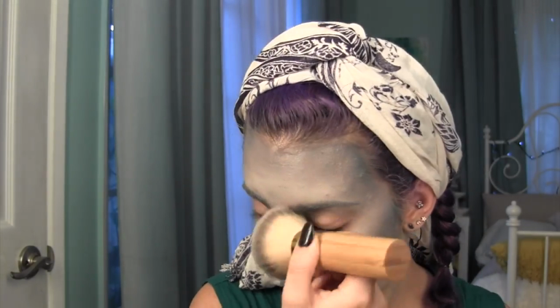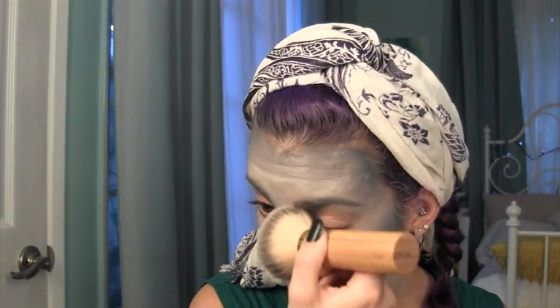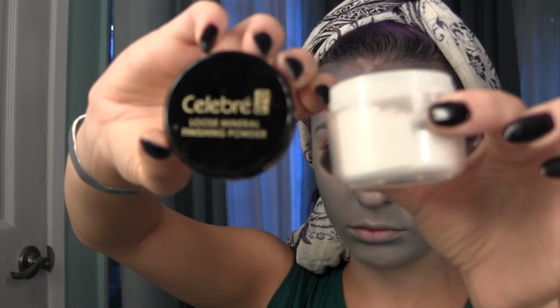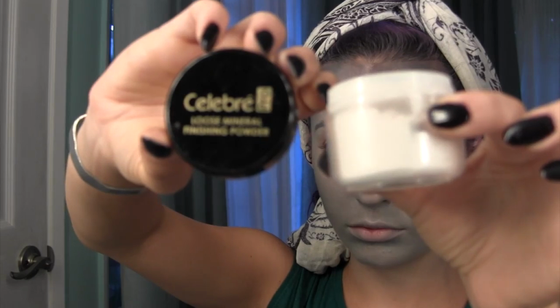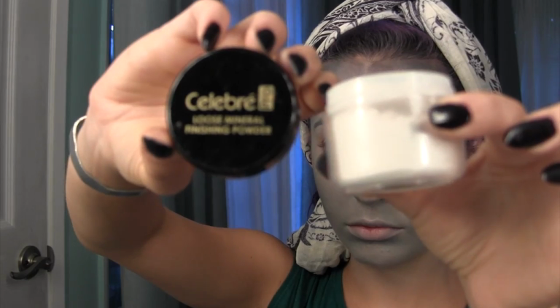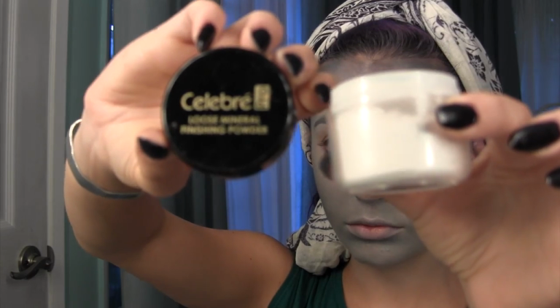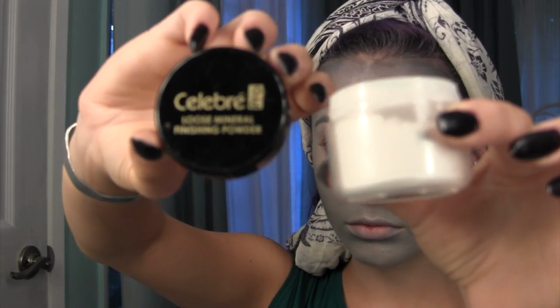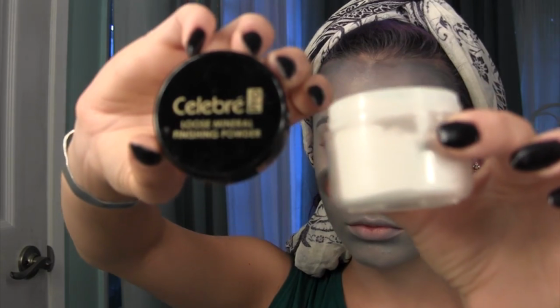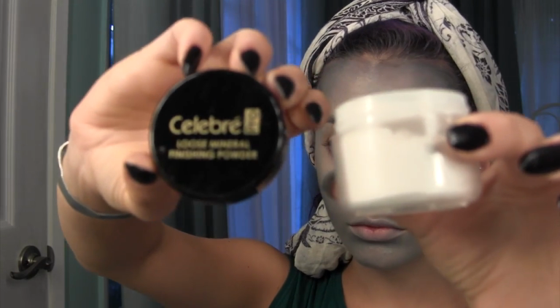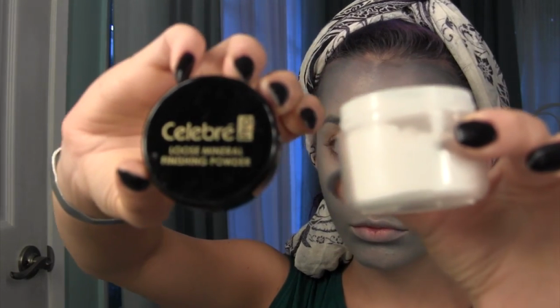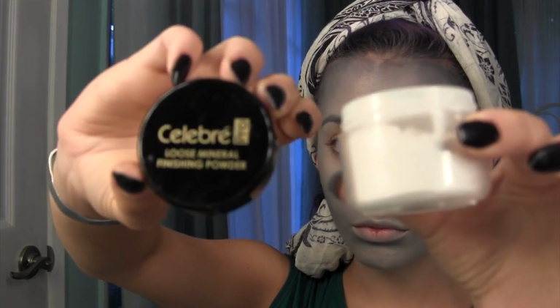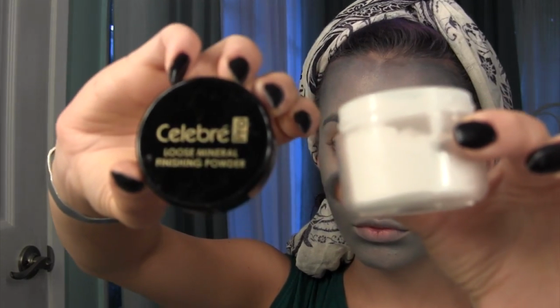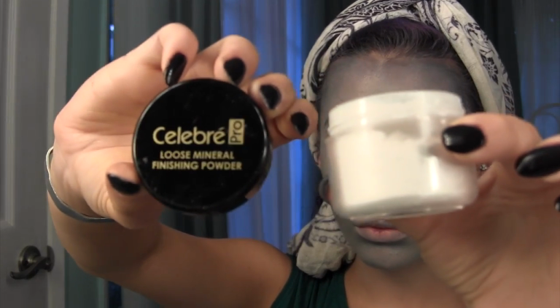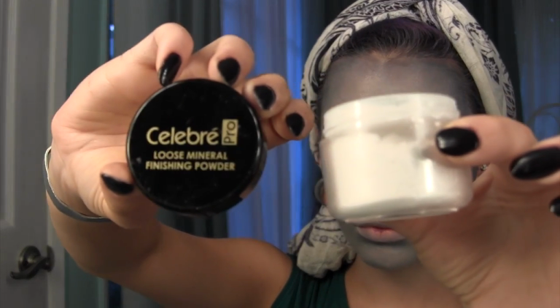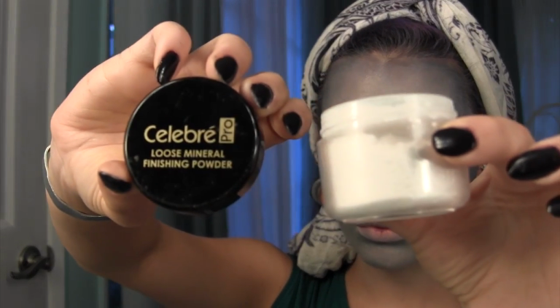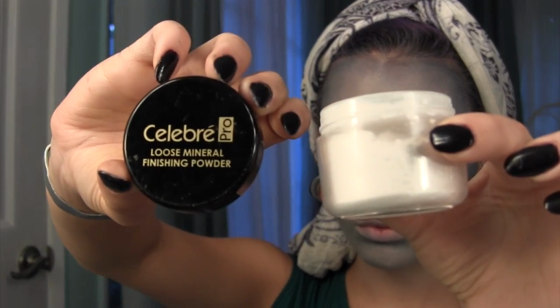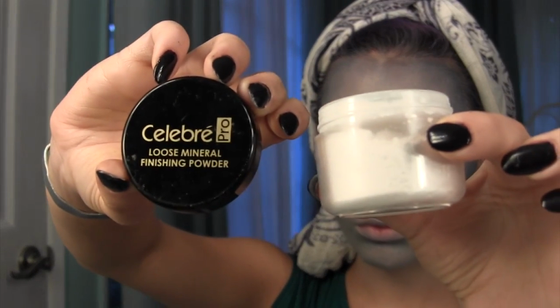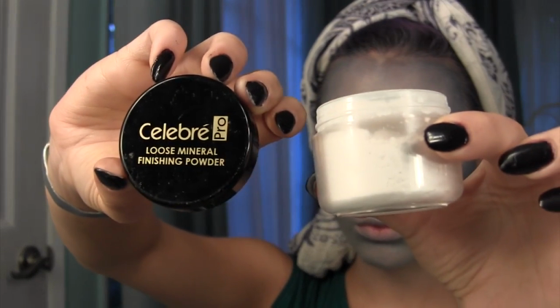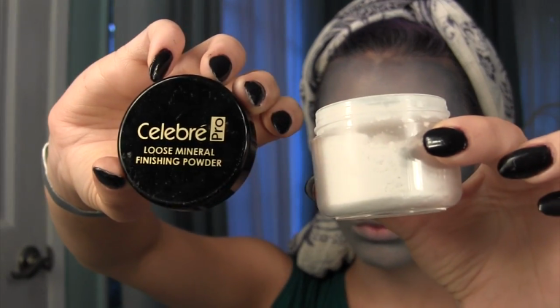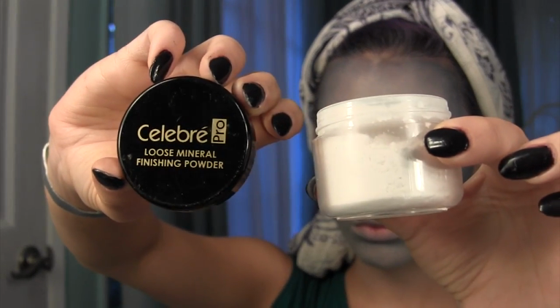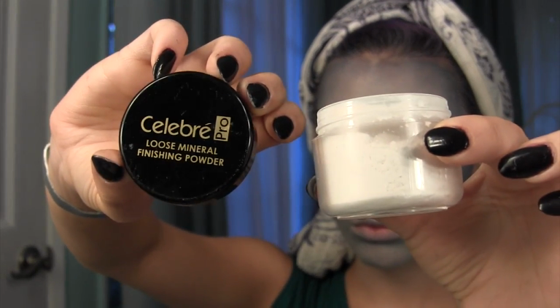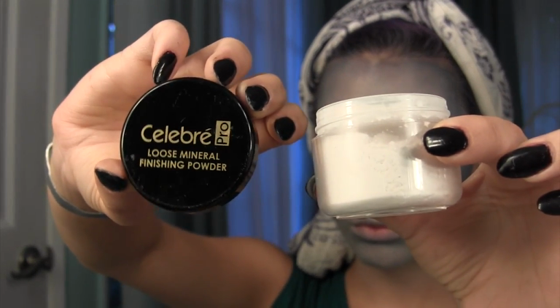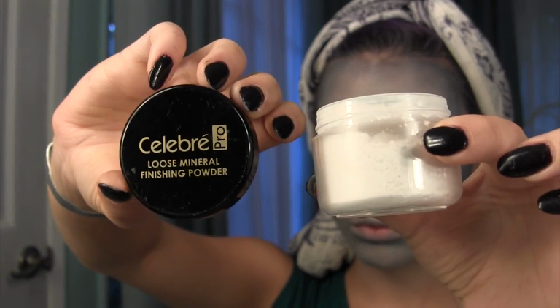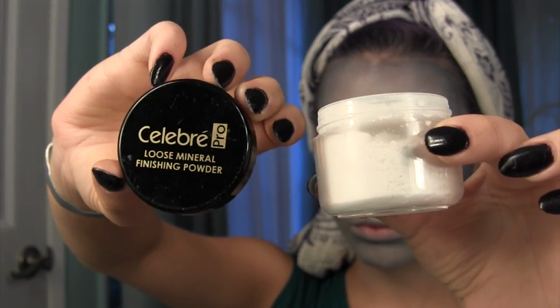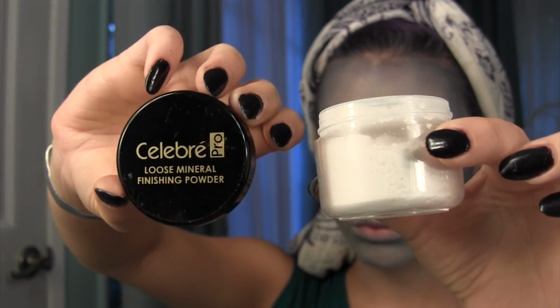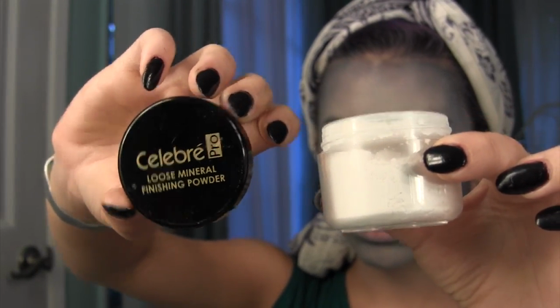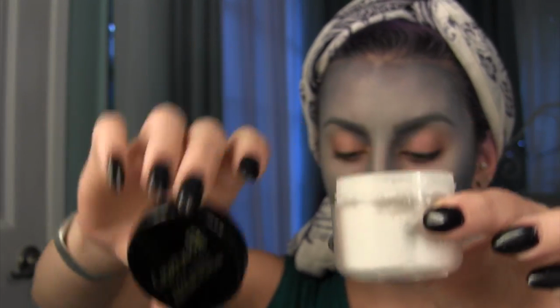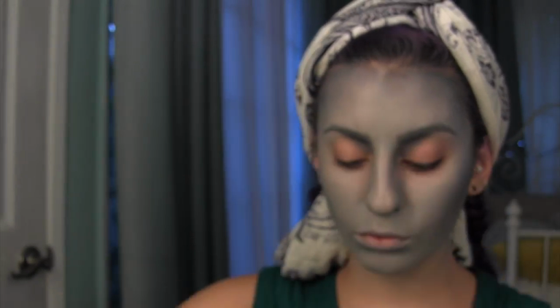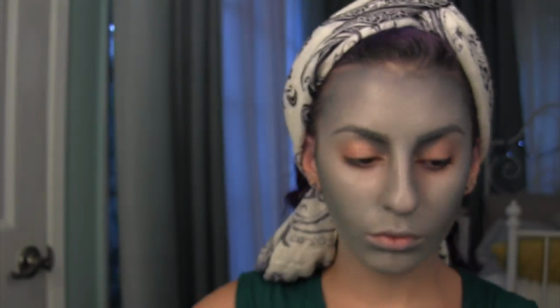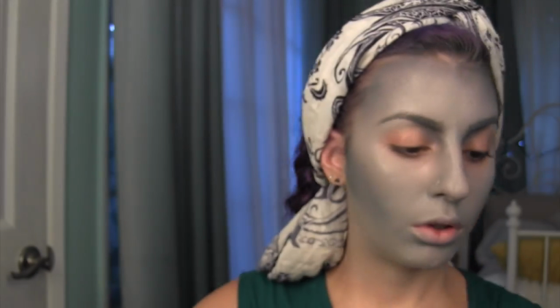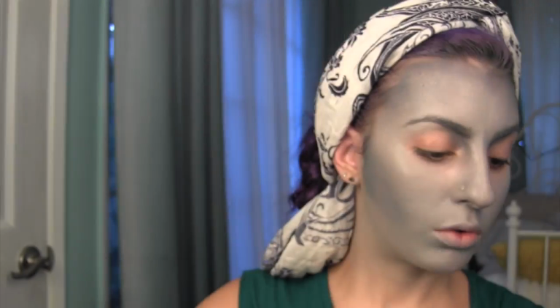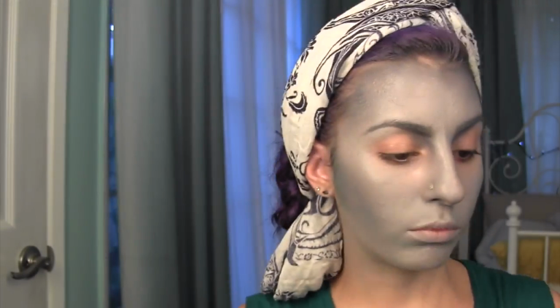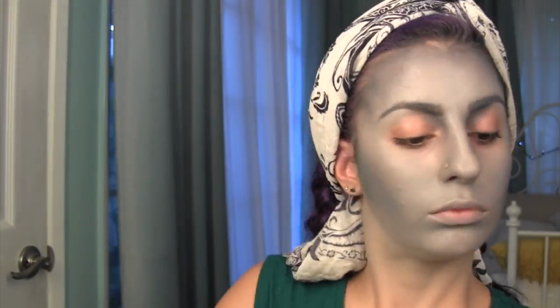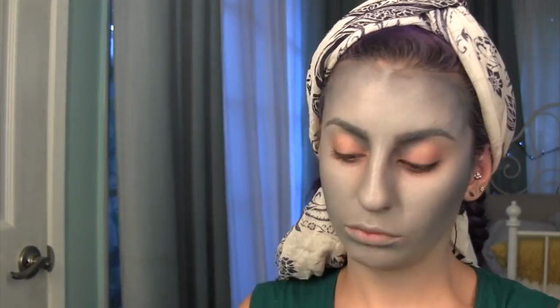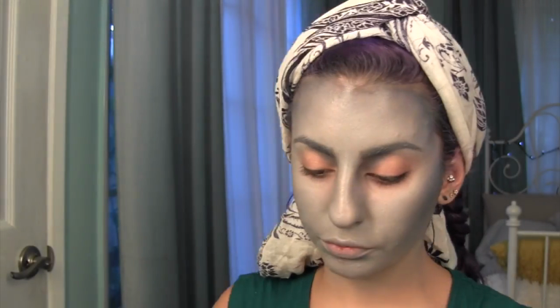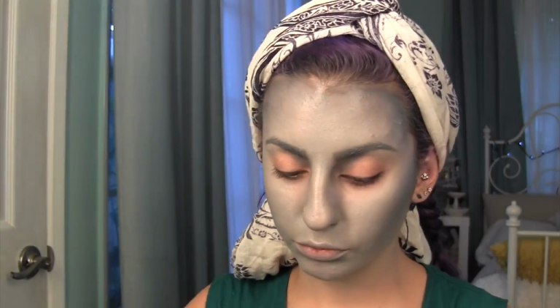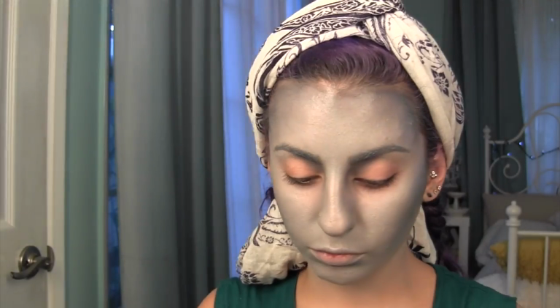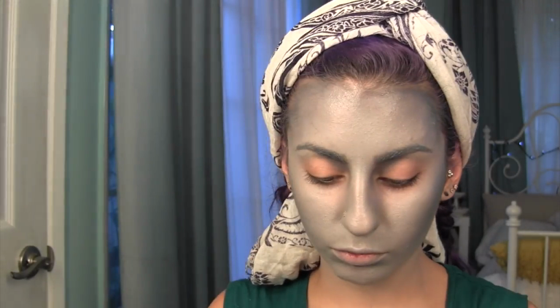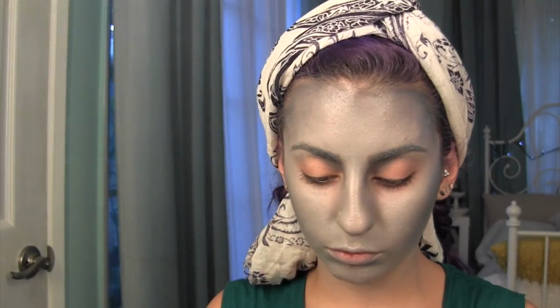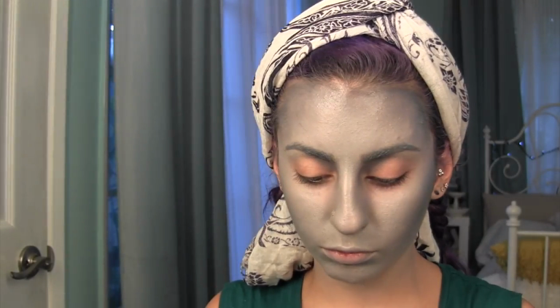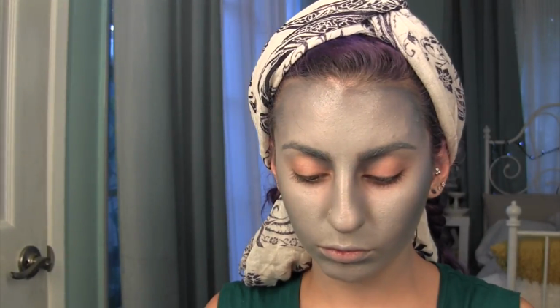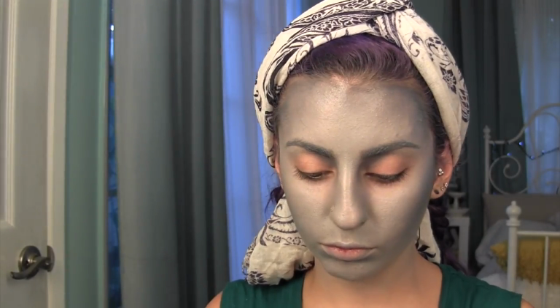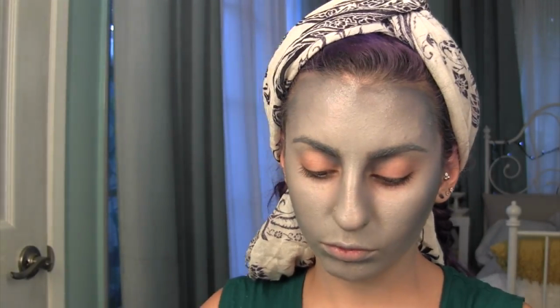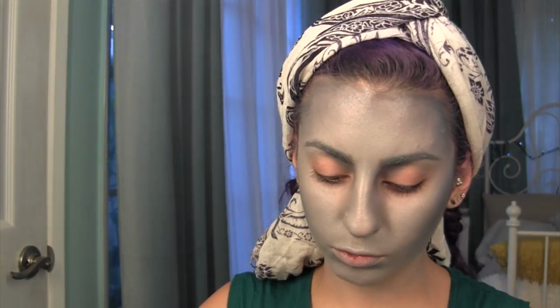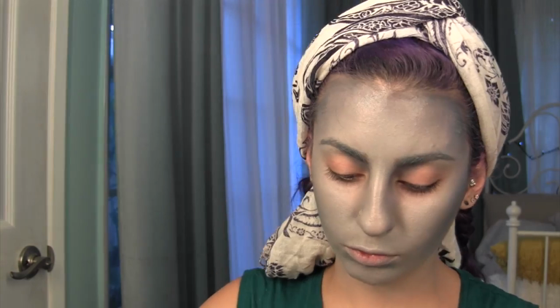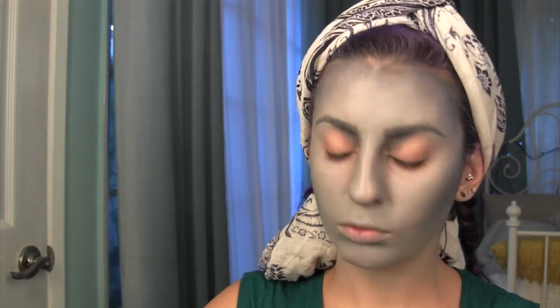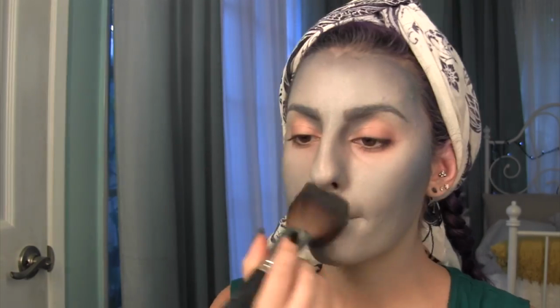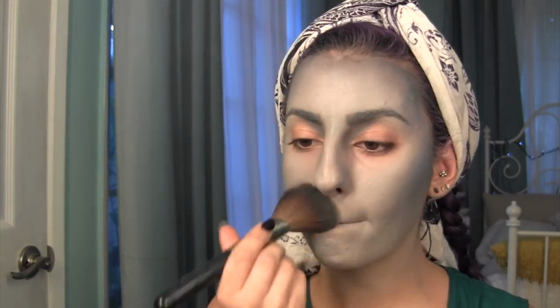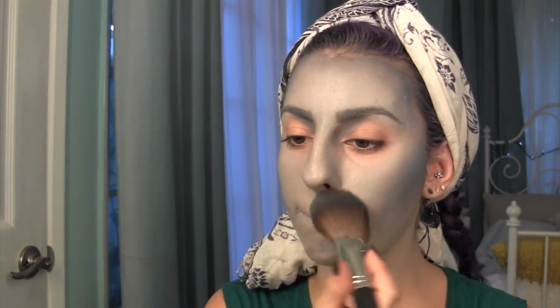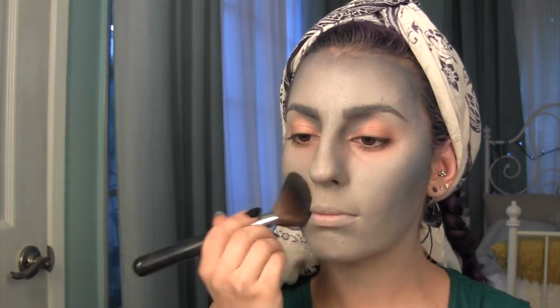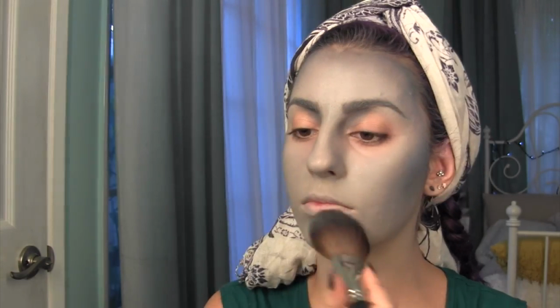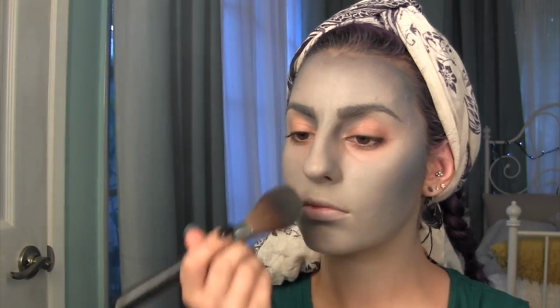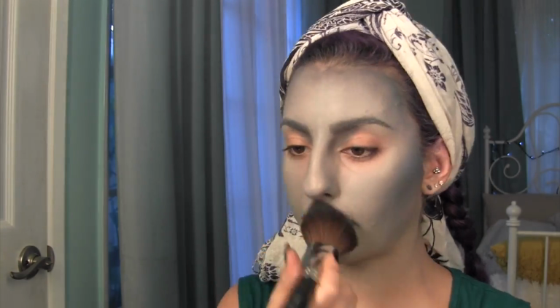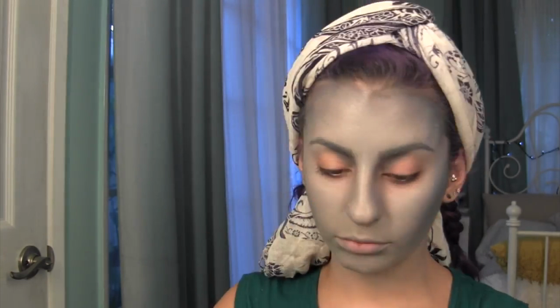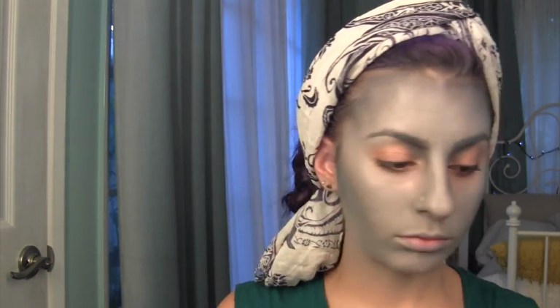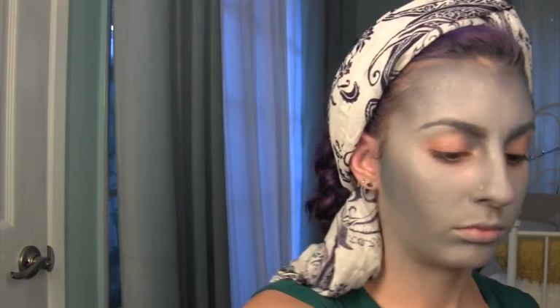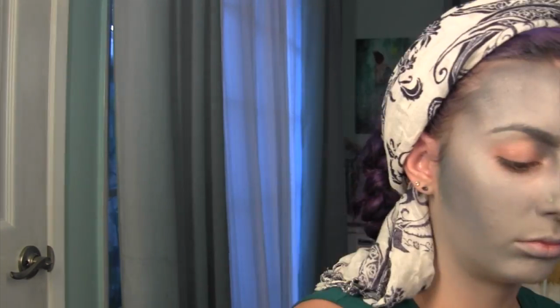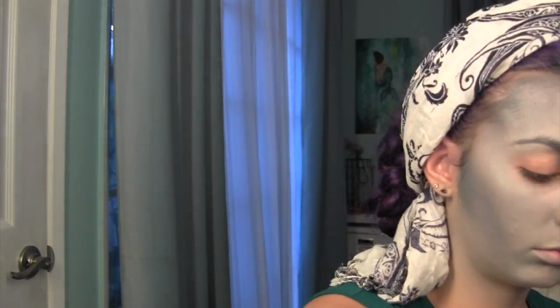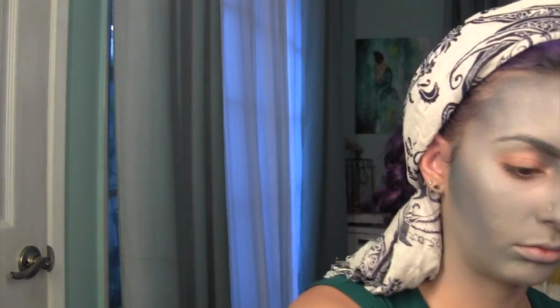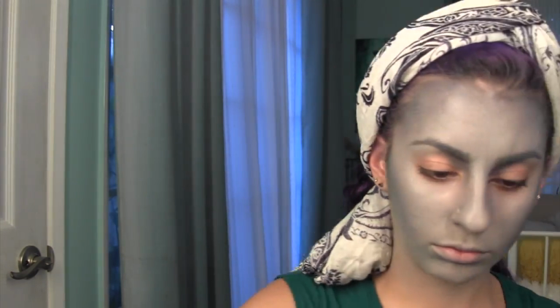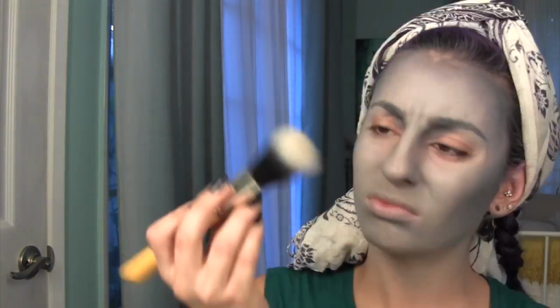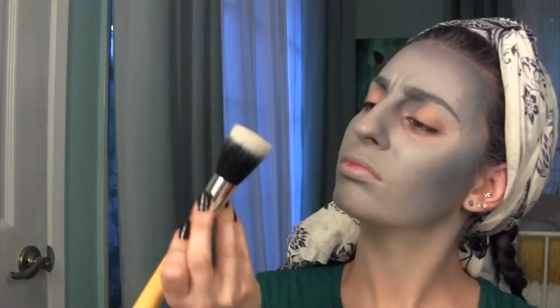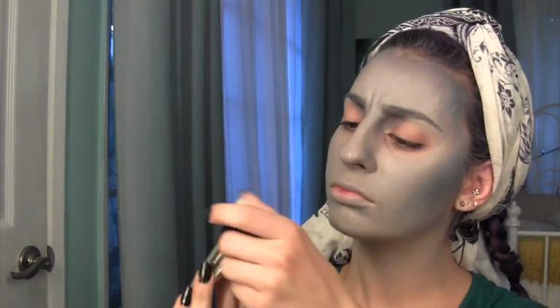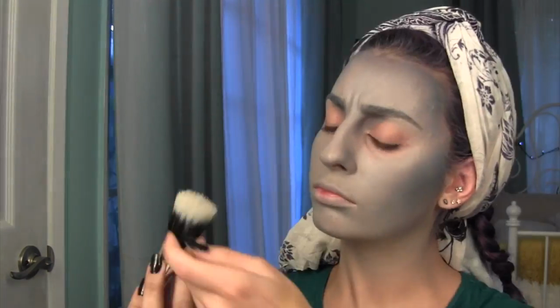You are going to want to set your entire face with a translucent powder just to keep it a little bit more matte.